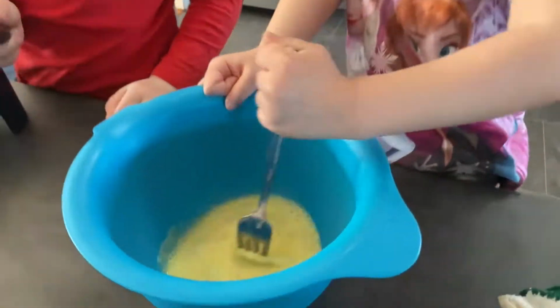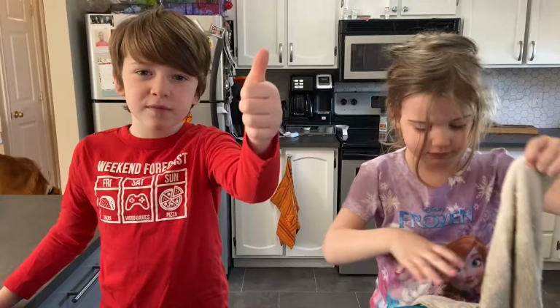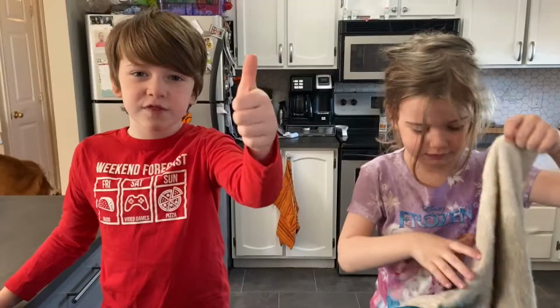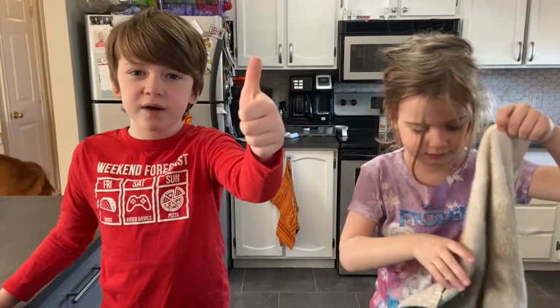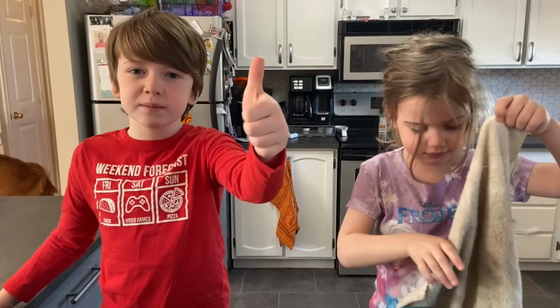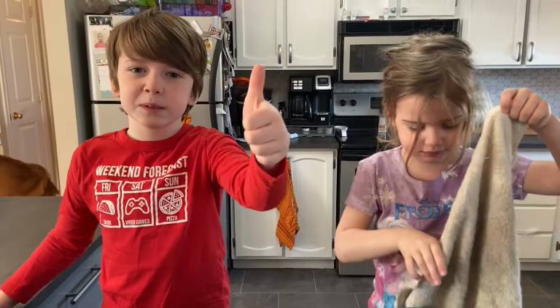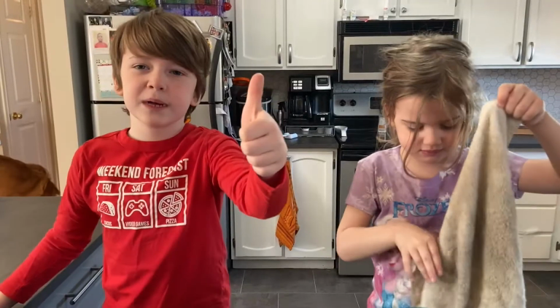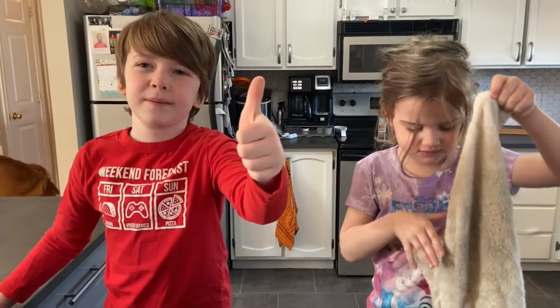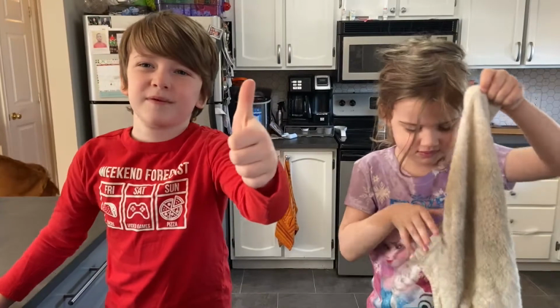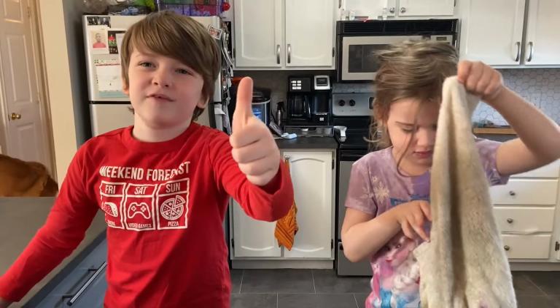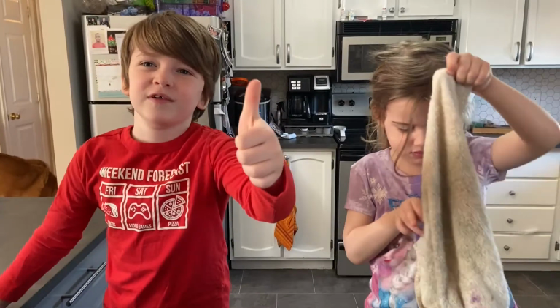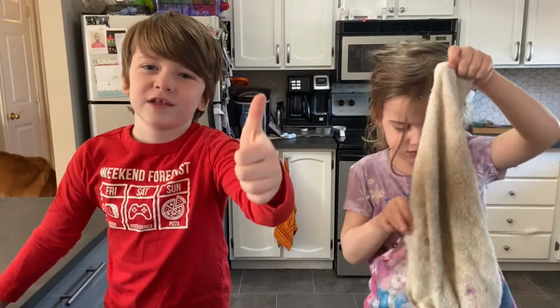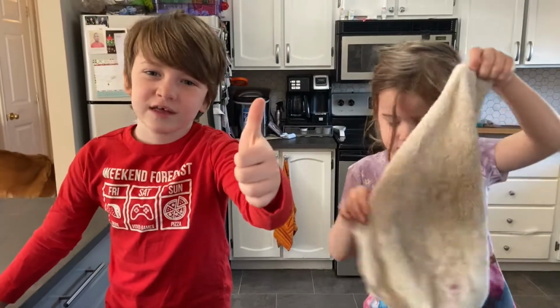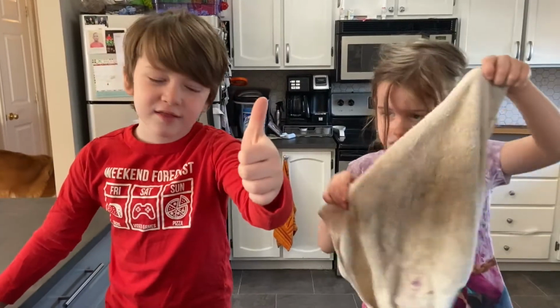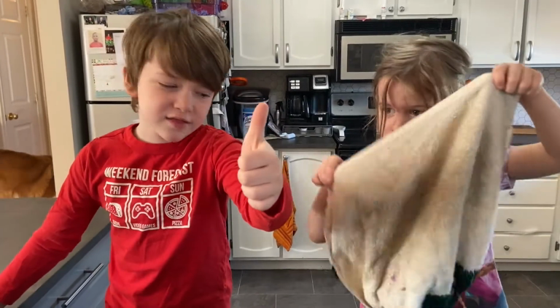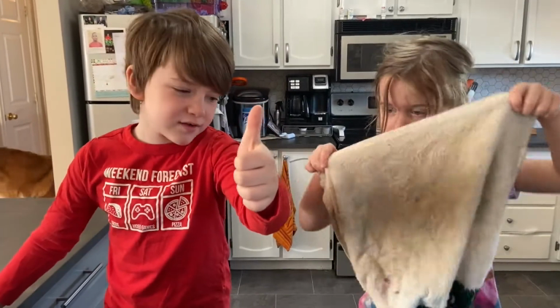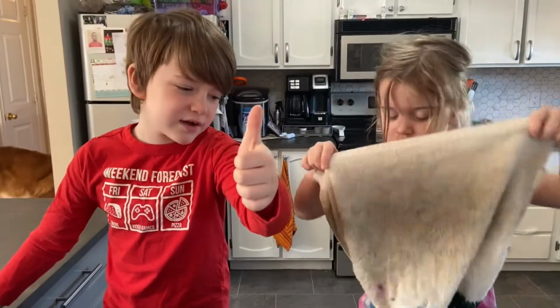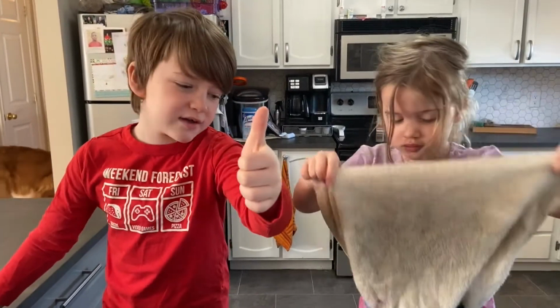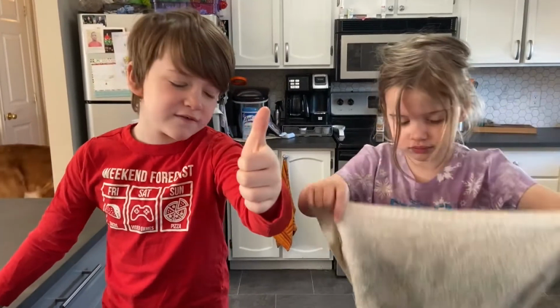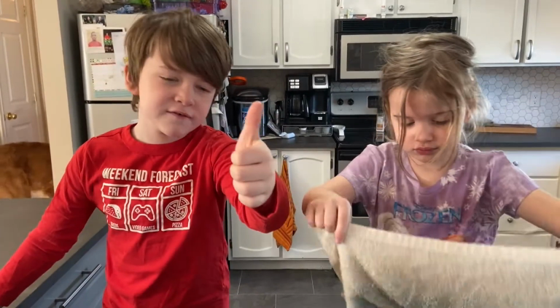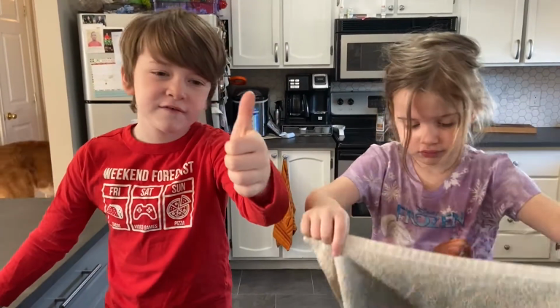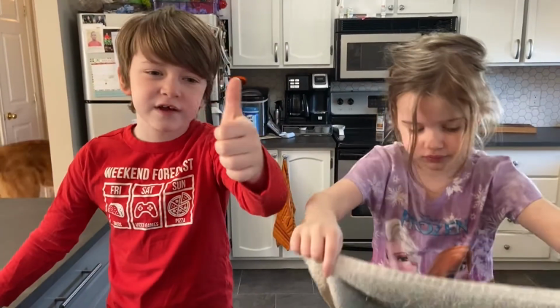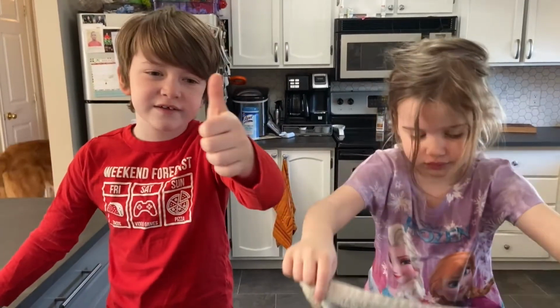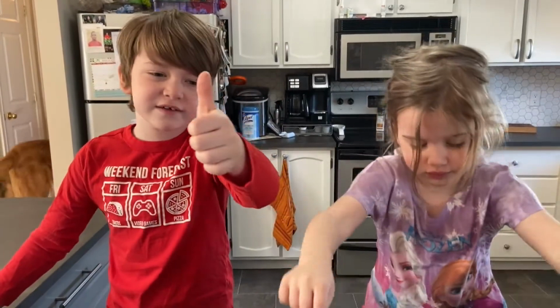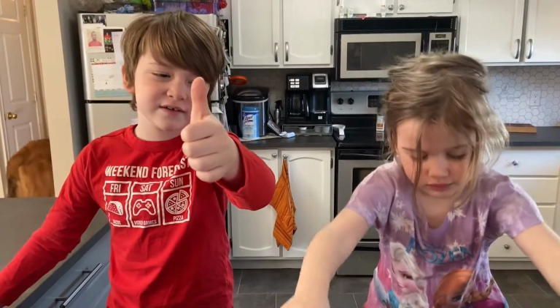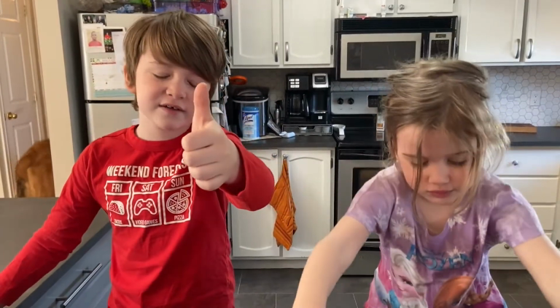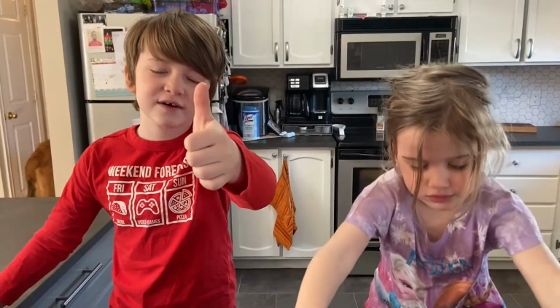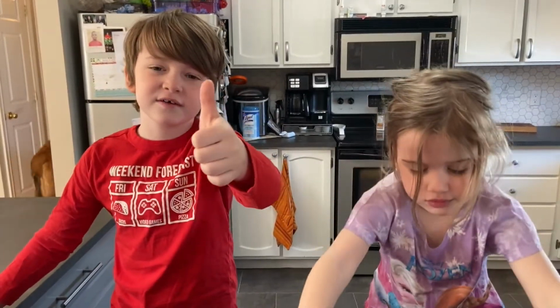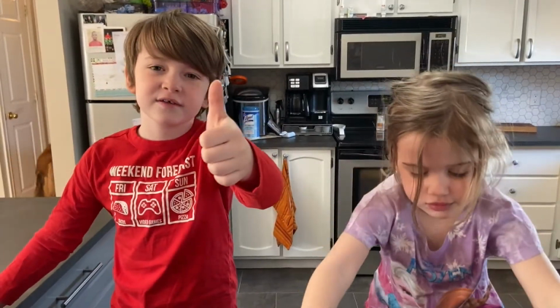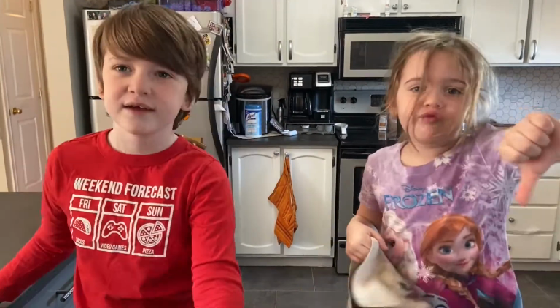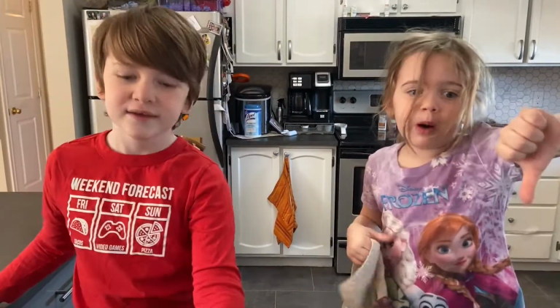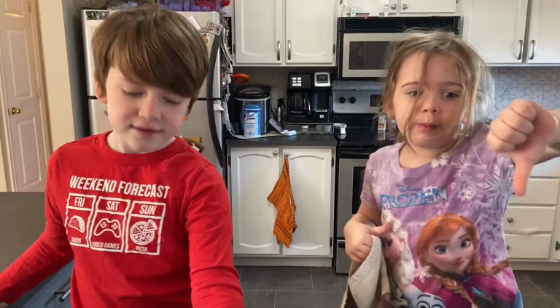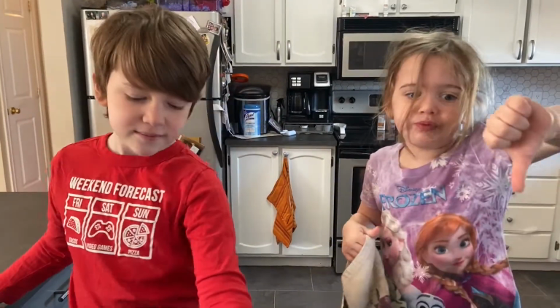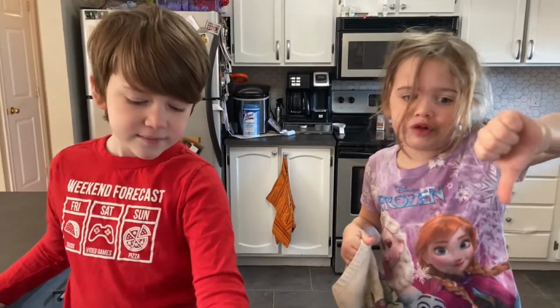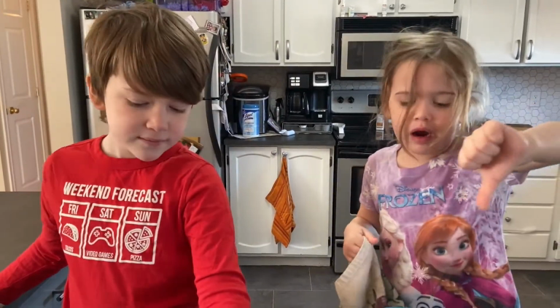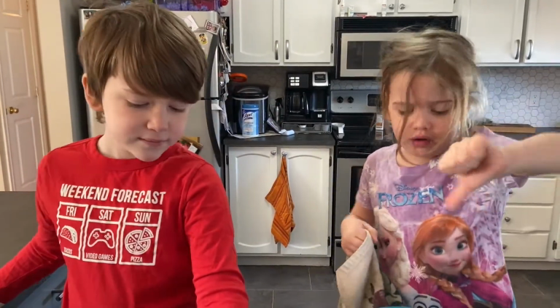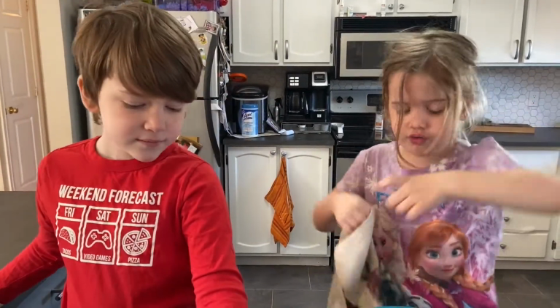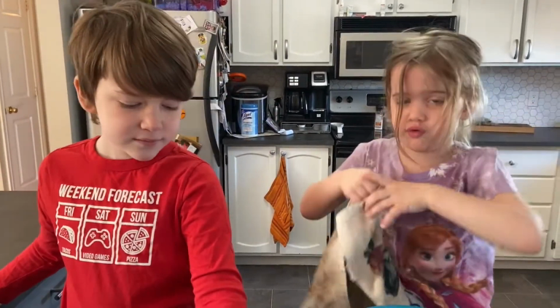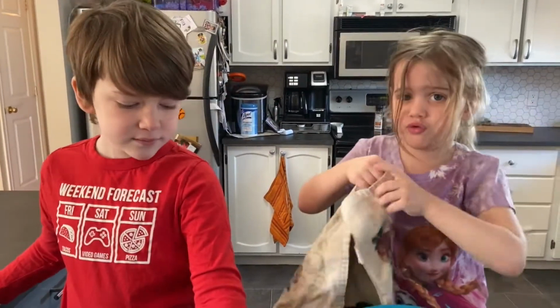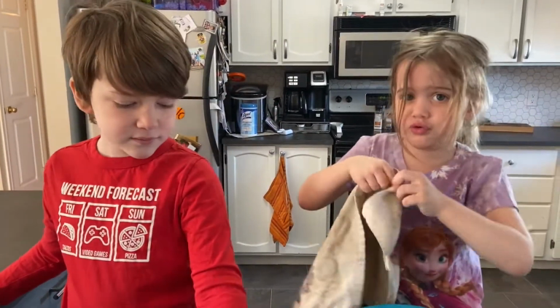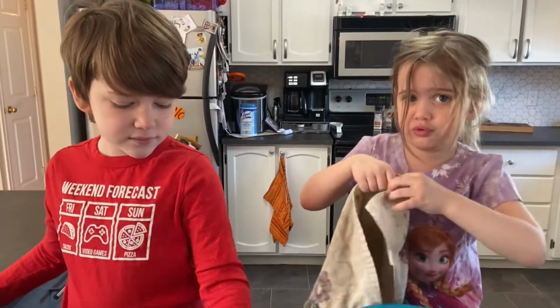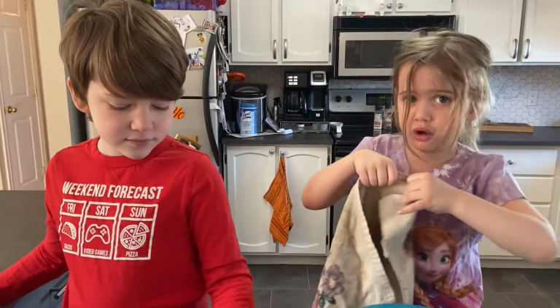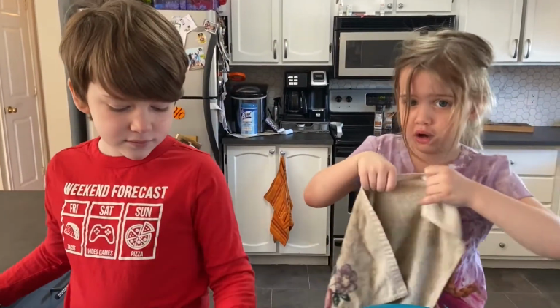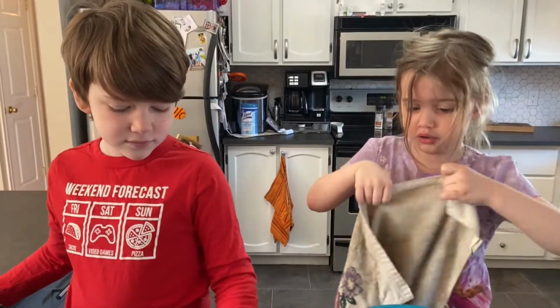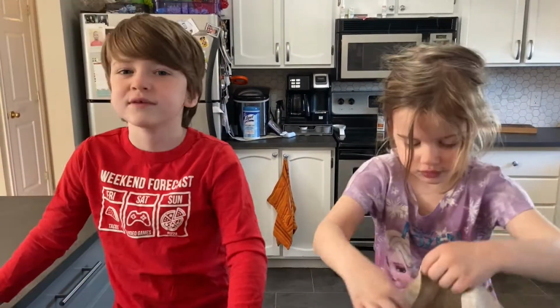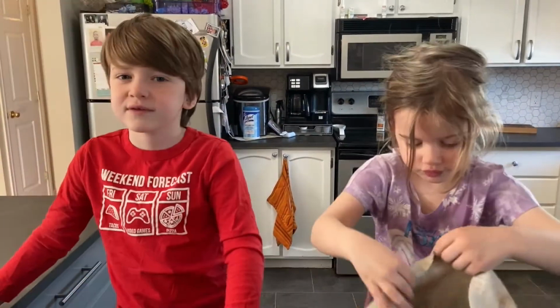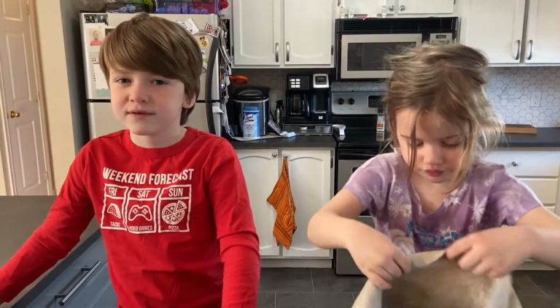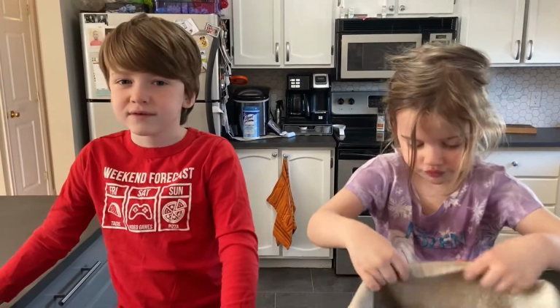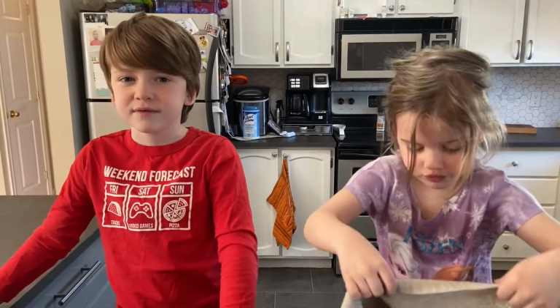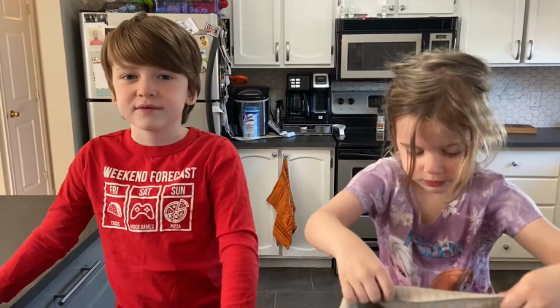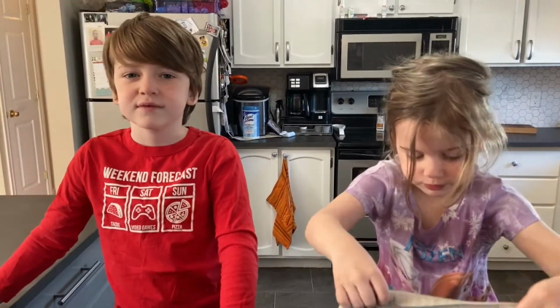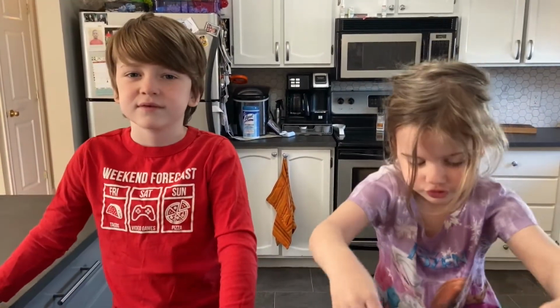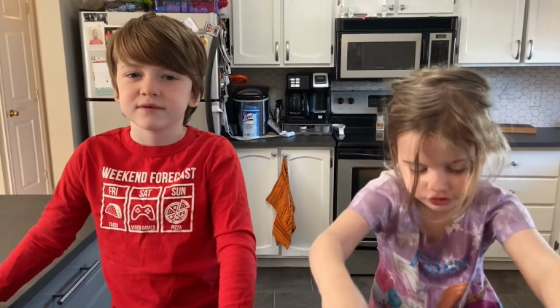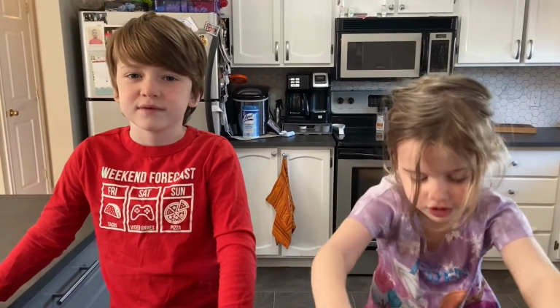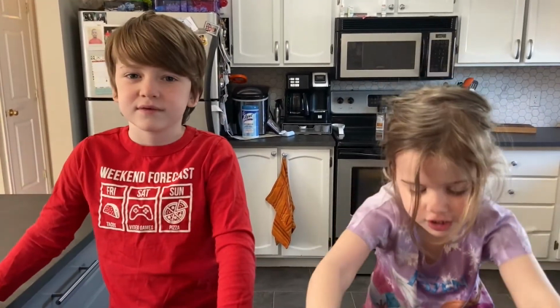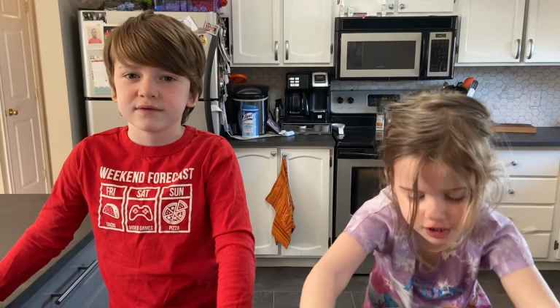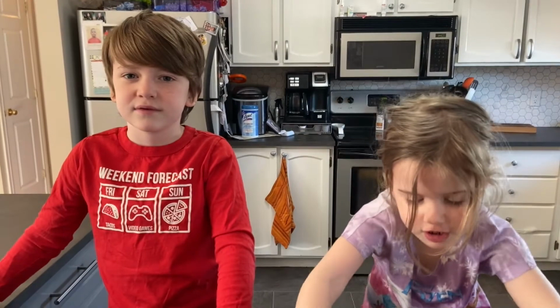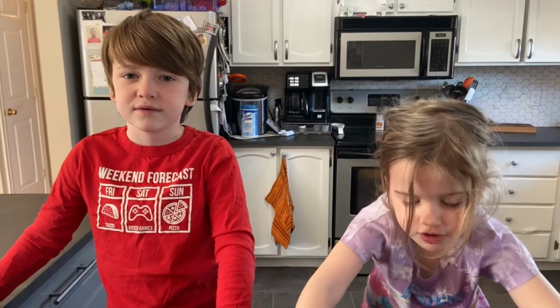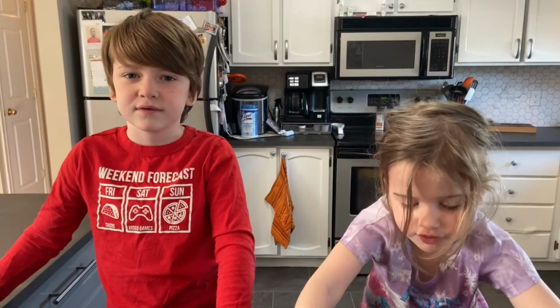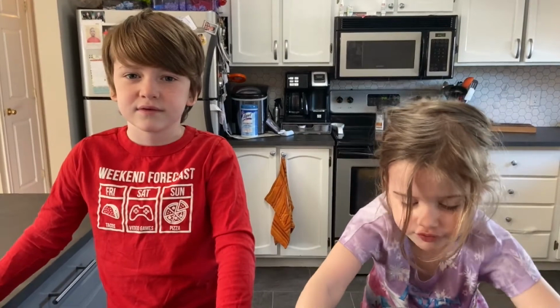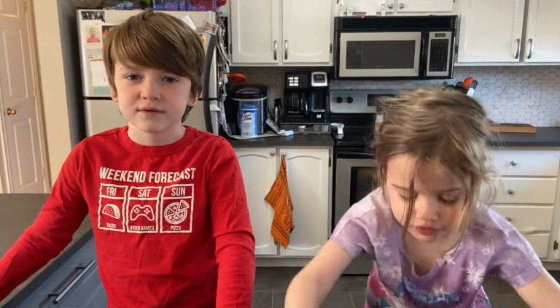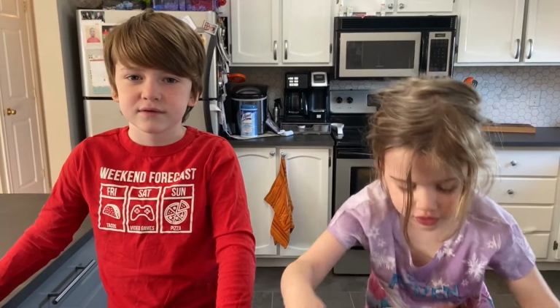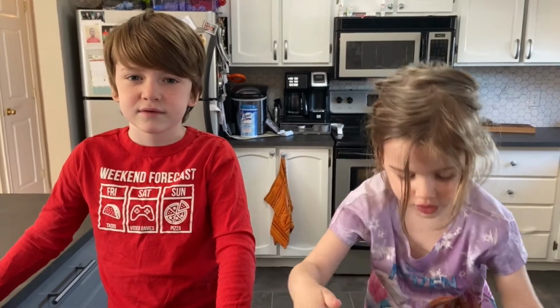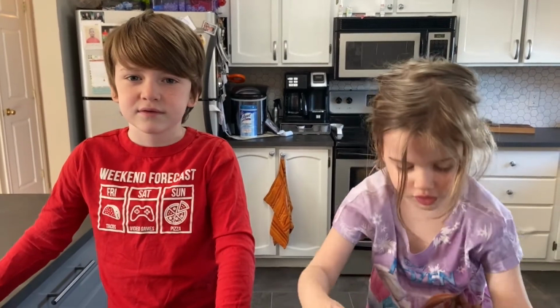Thumbs up if you like french toast. Thumbs down if you do not.